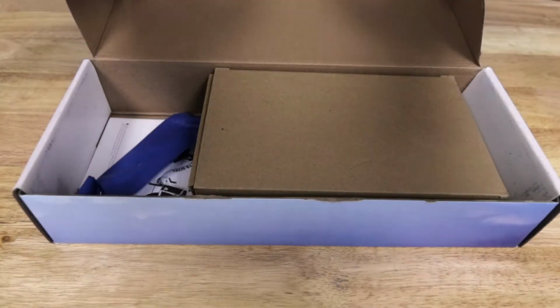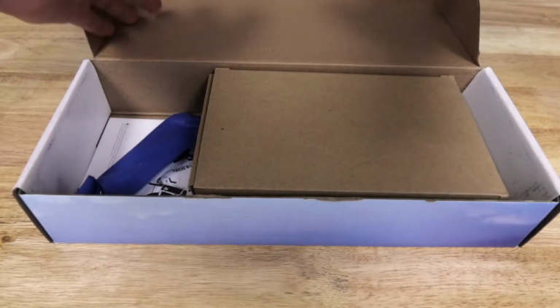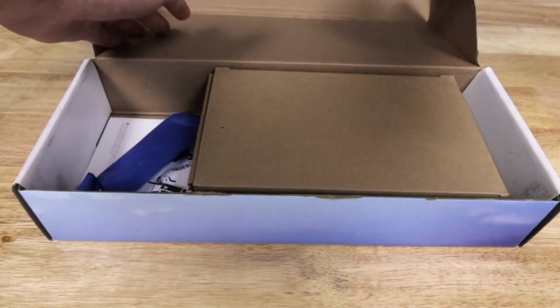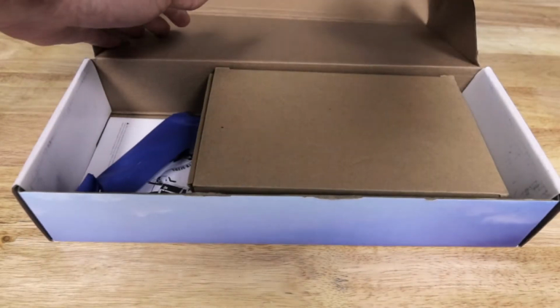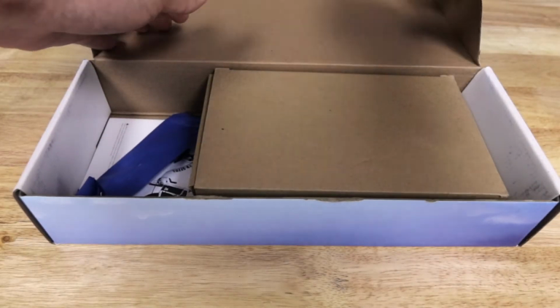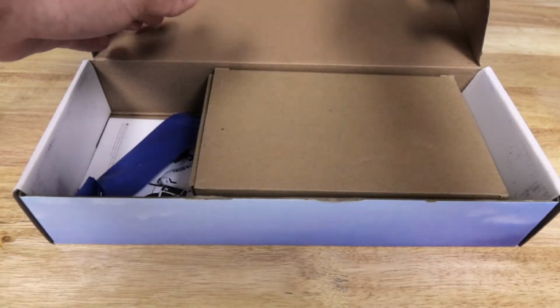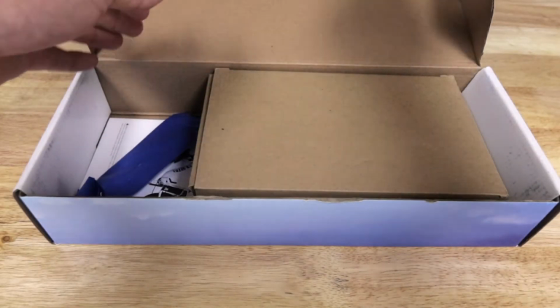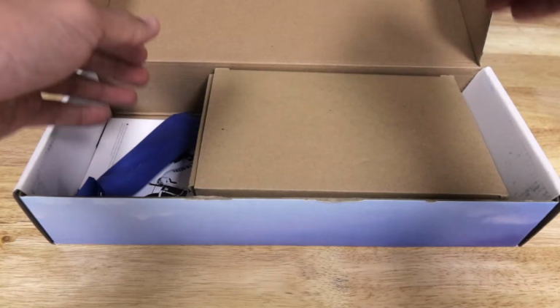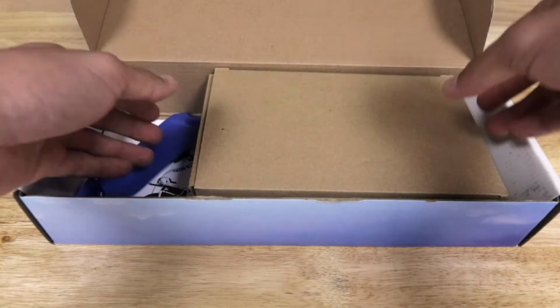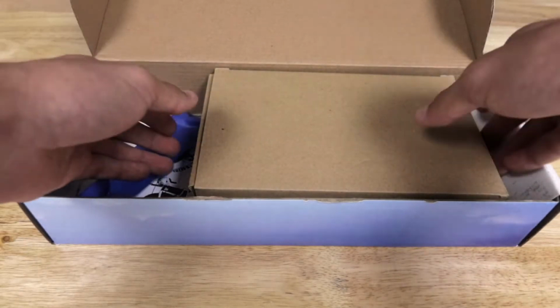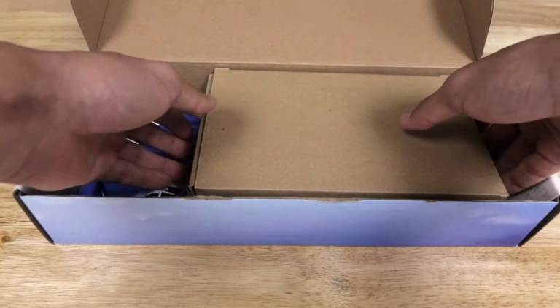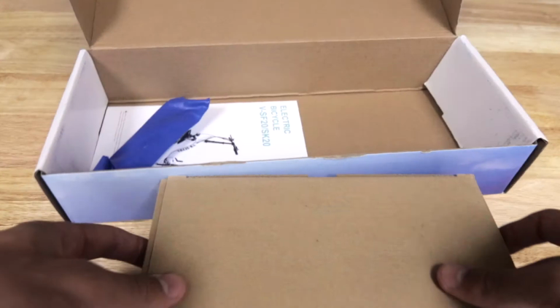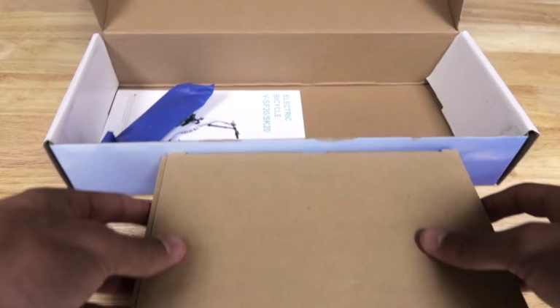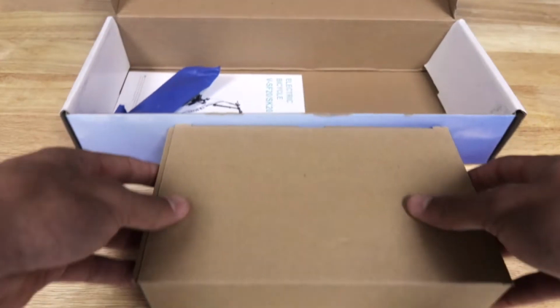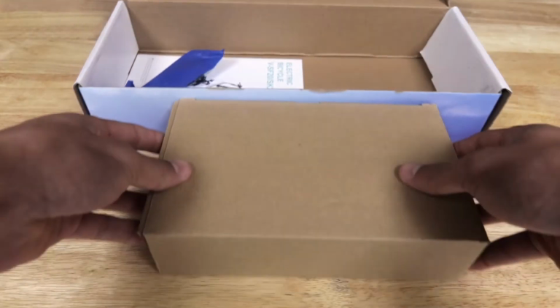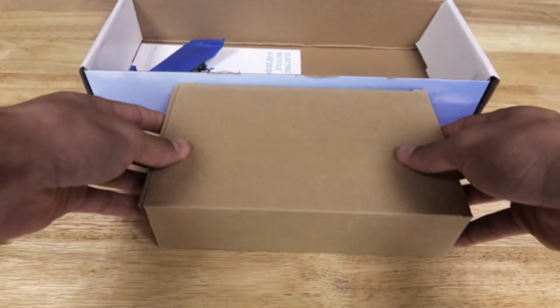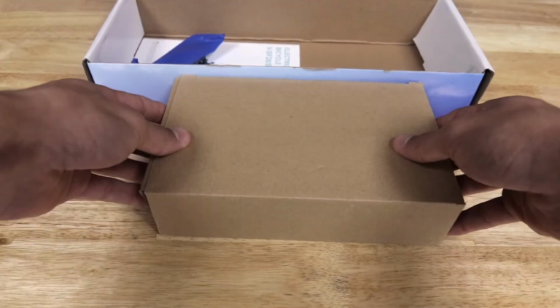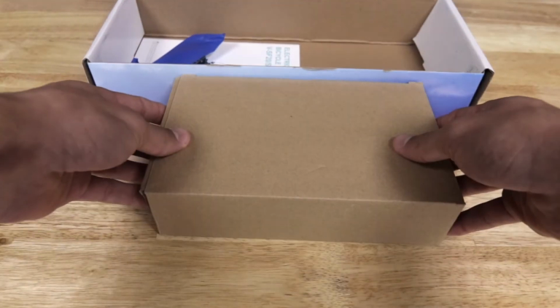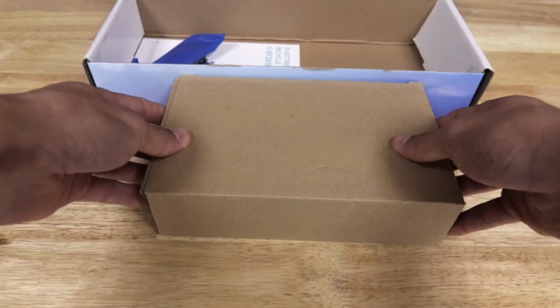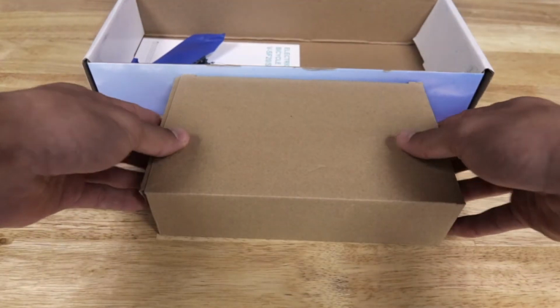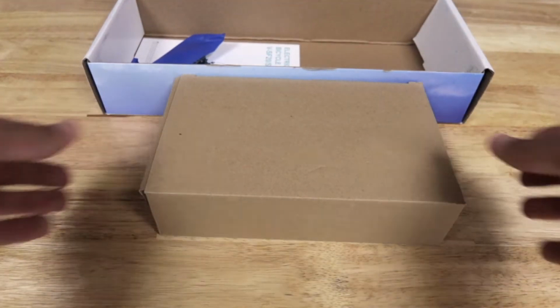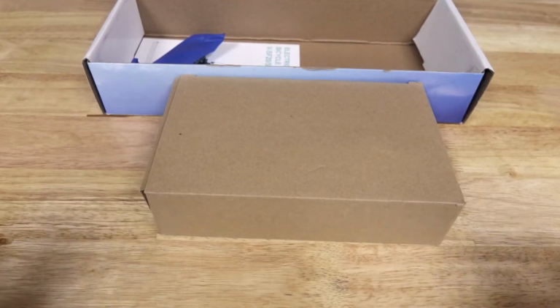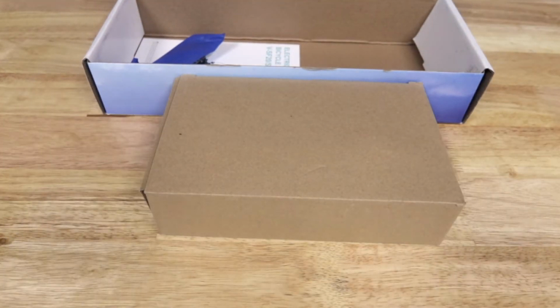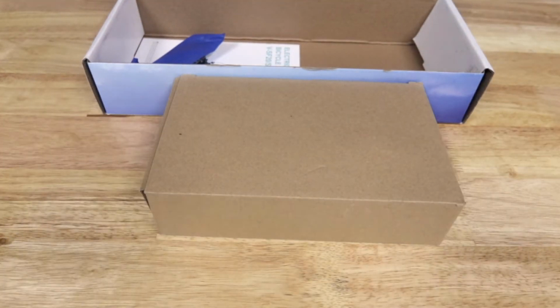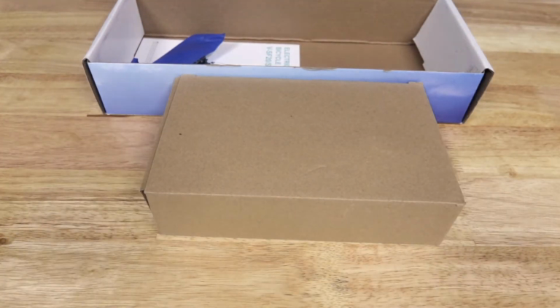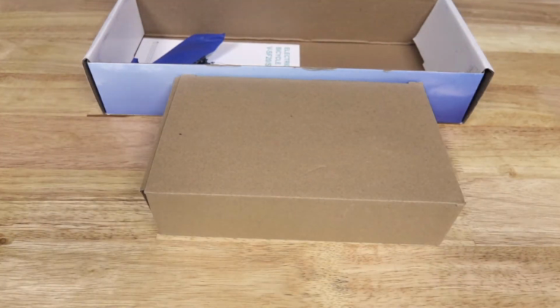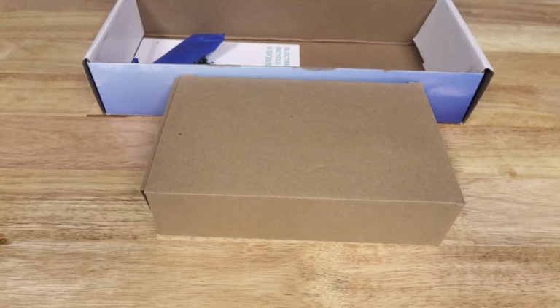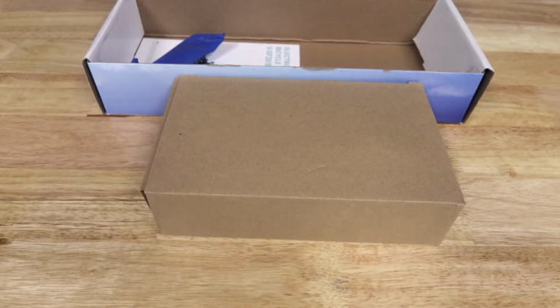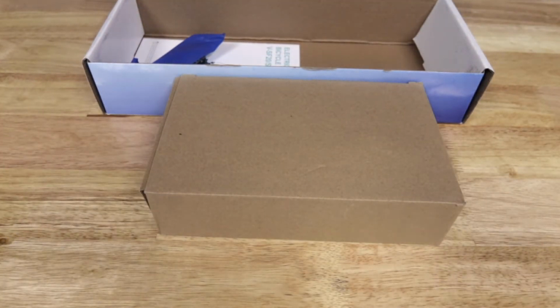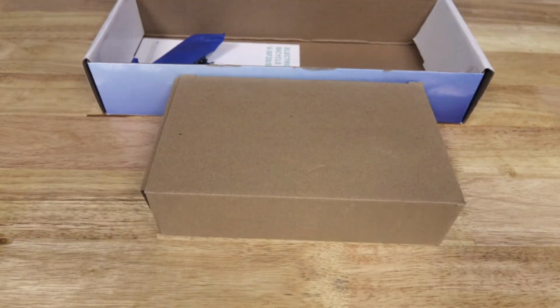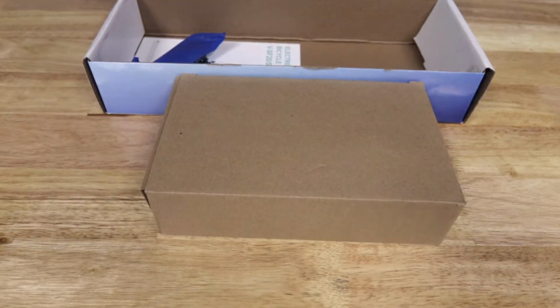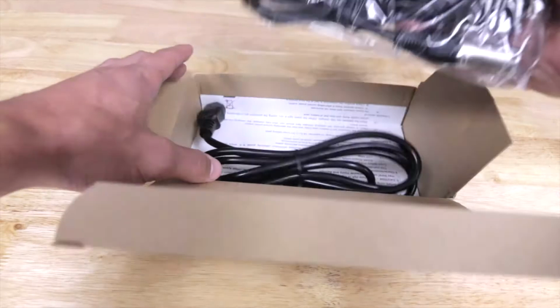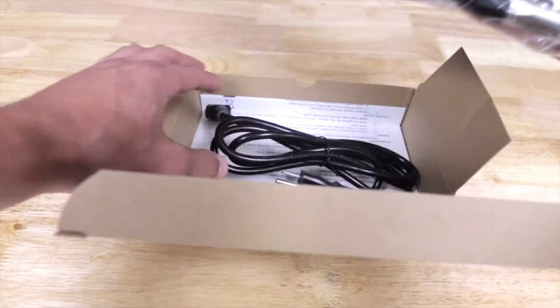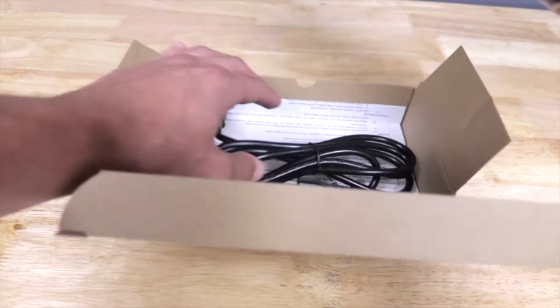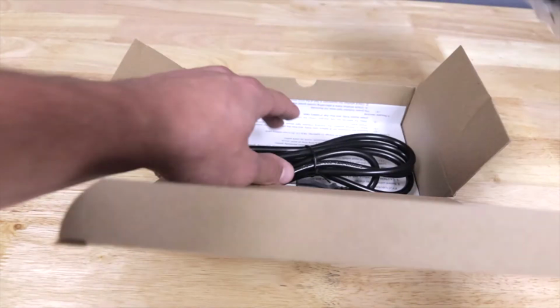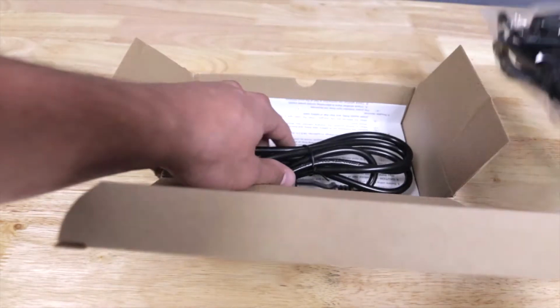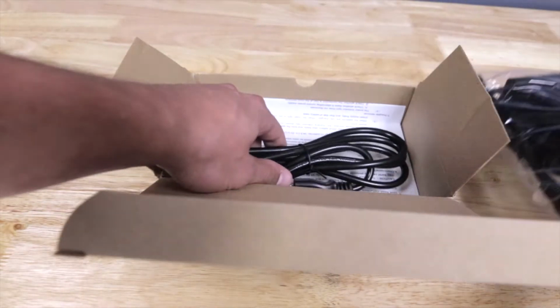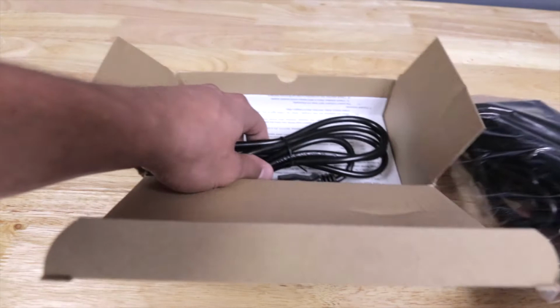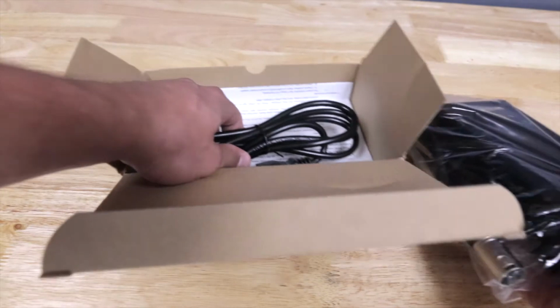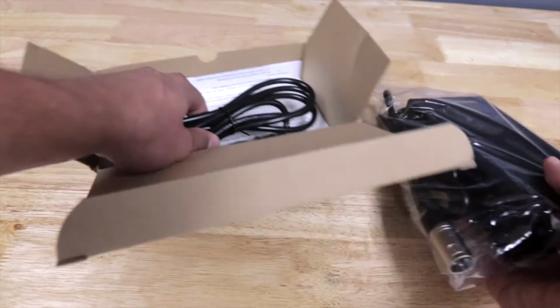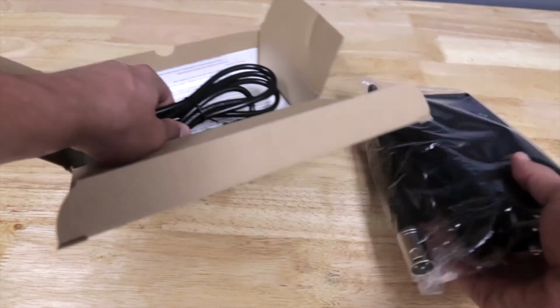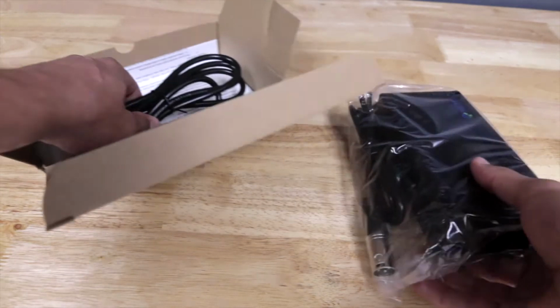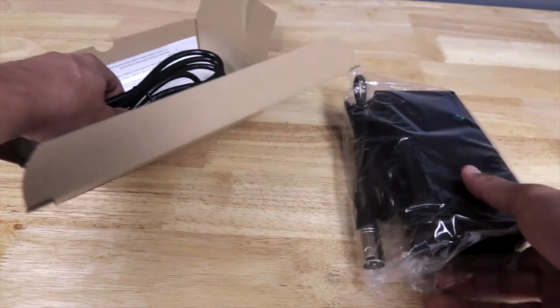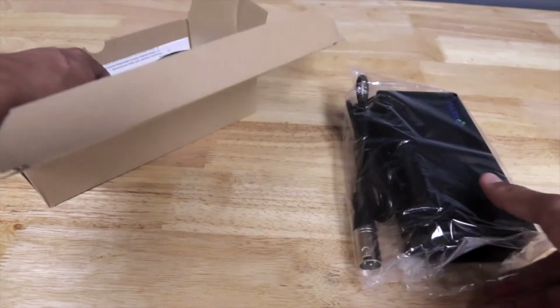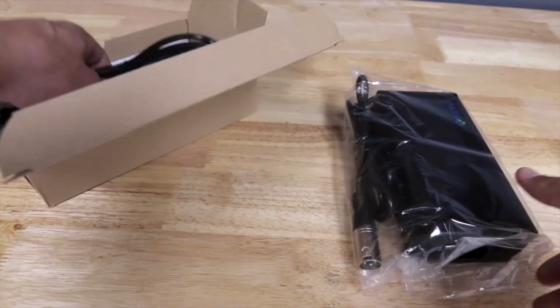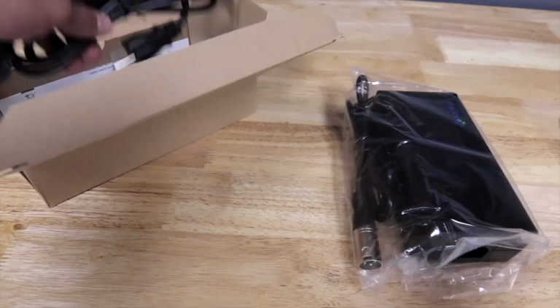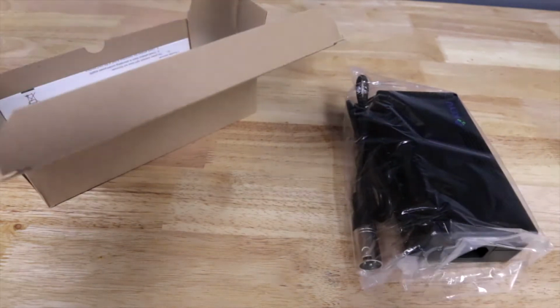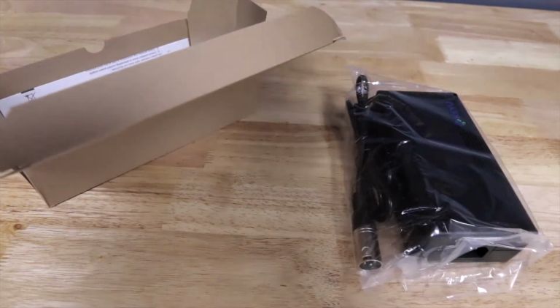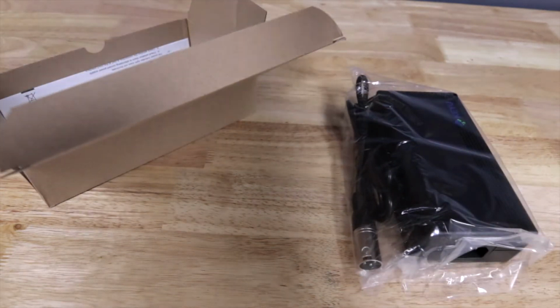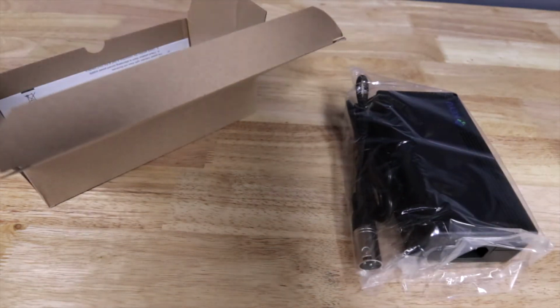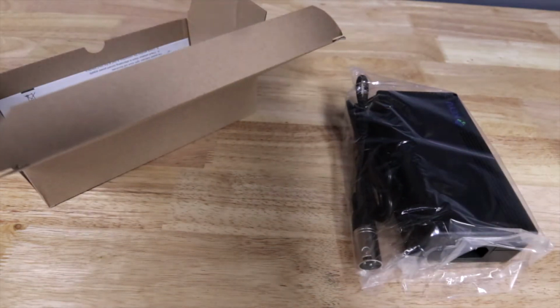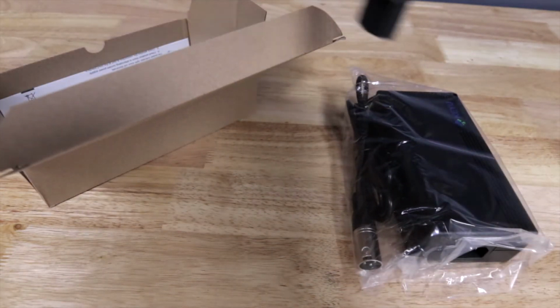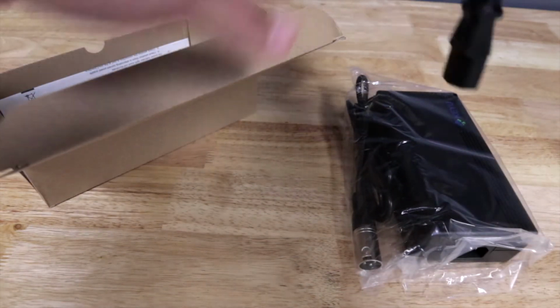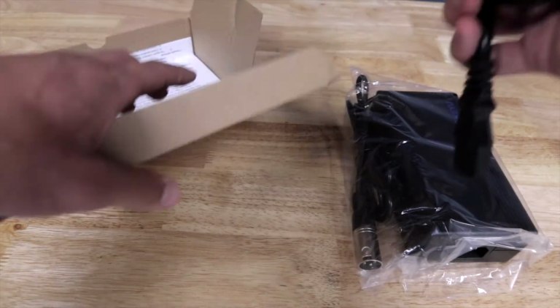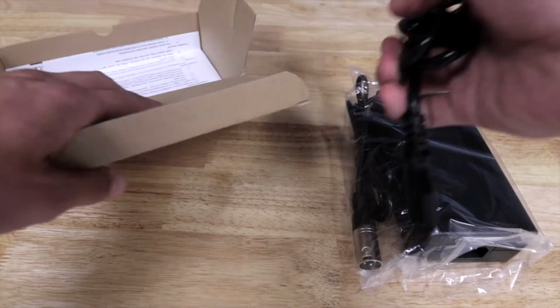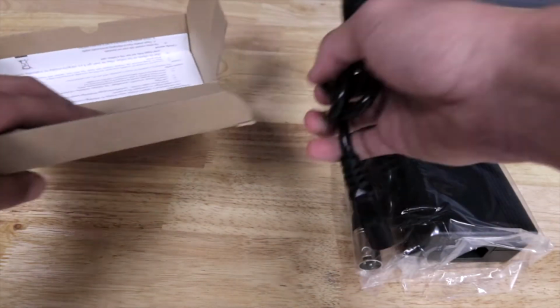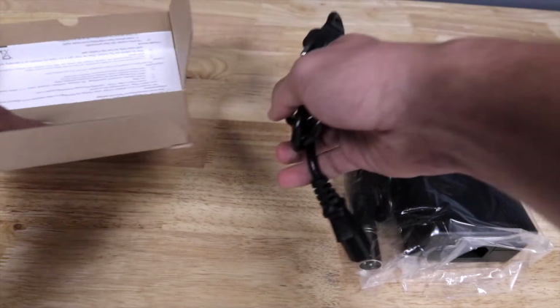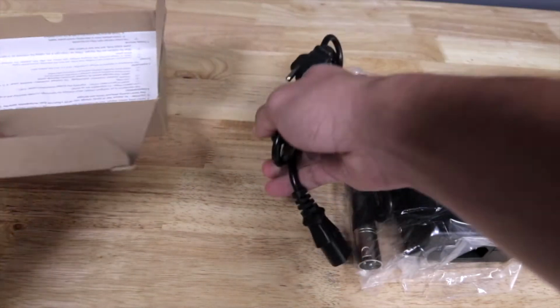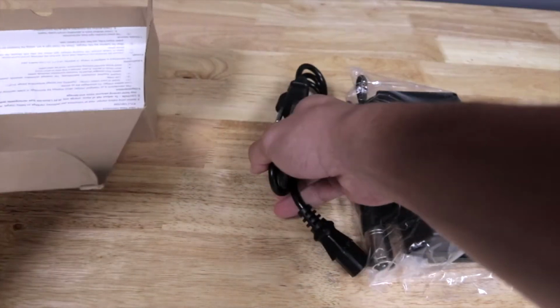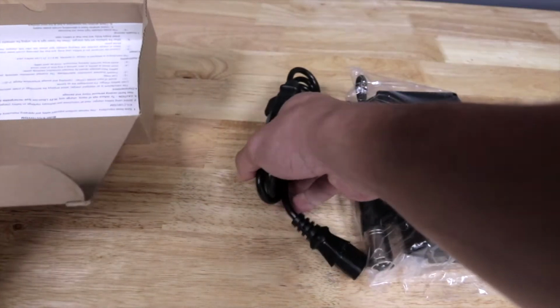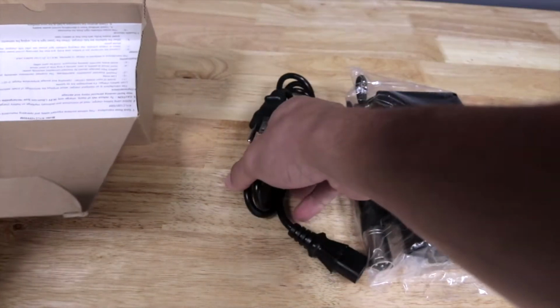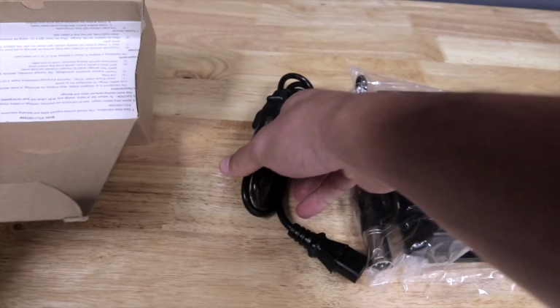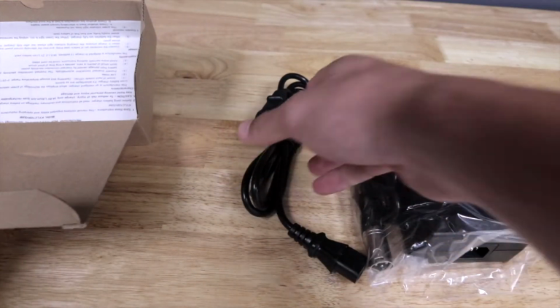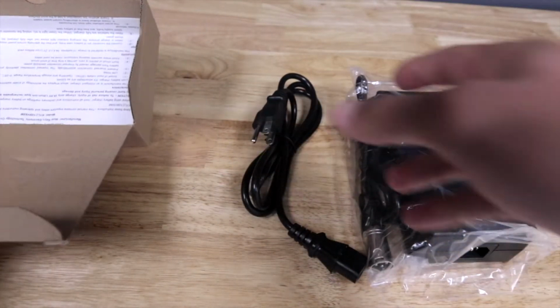To charge your bike, you must first take out the cardboard box, pull out the charging cord, as well as the accessory cord out of the plastic bag.